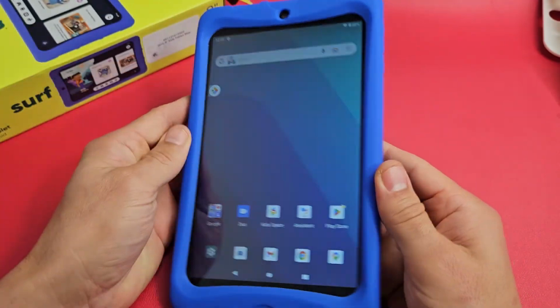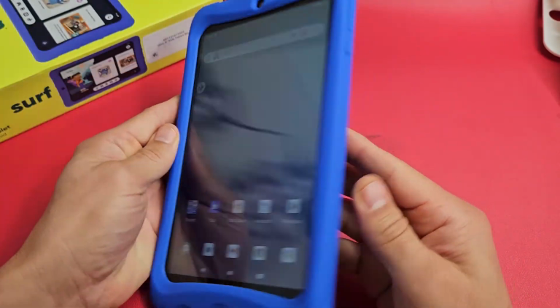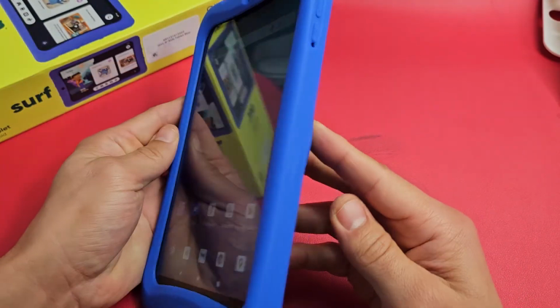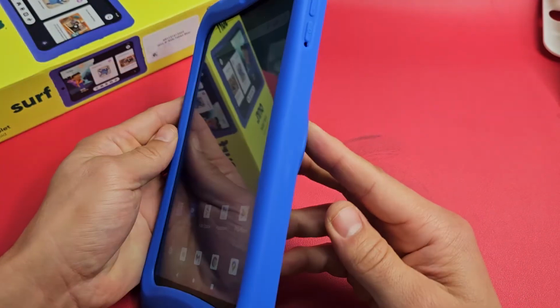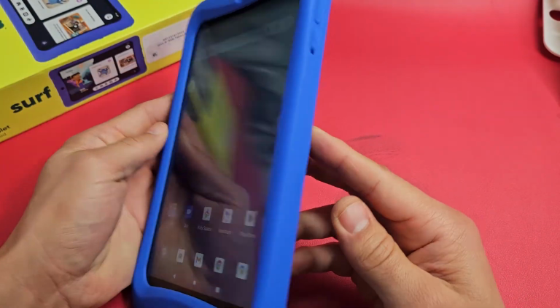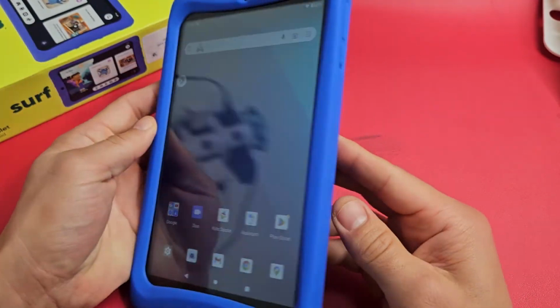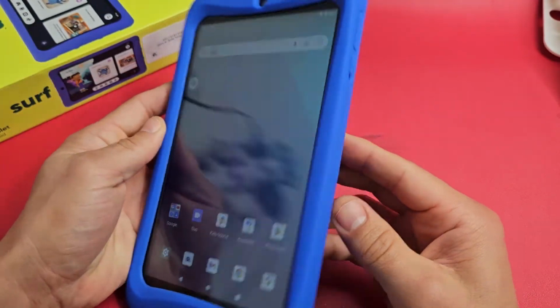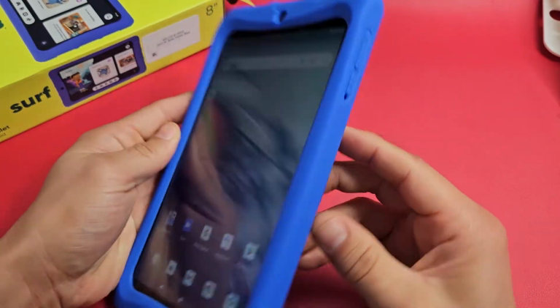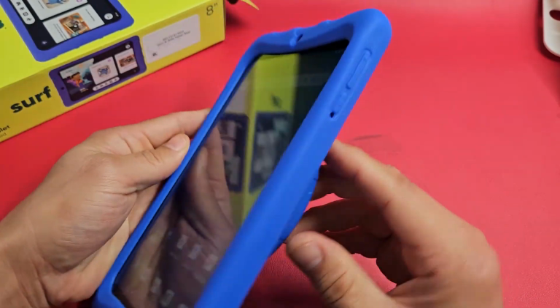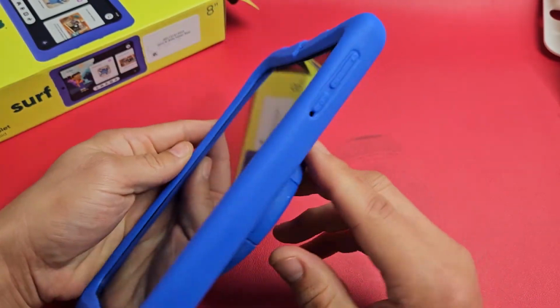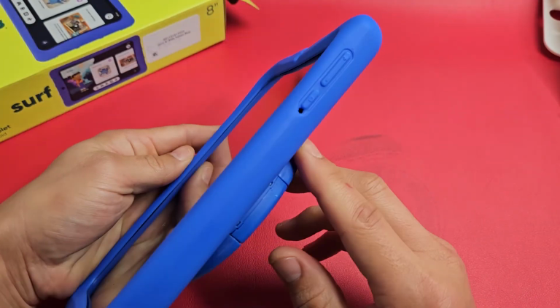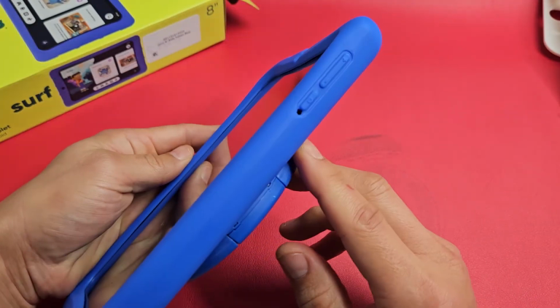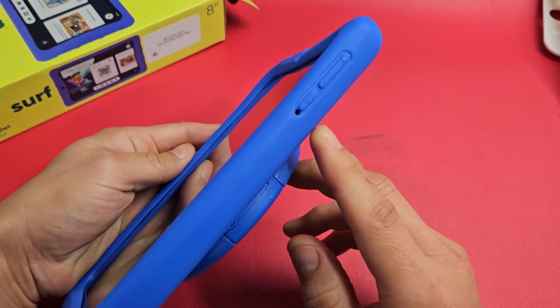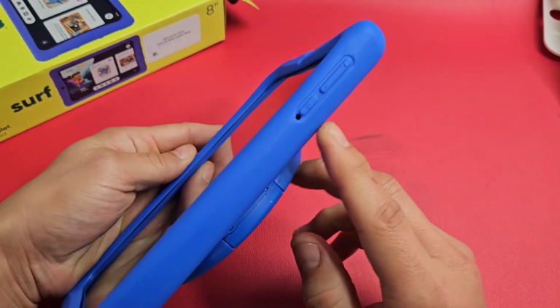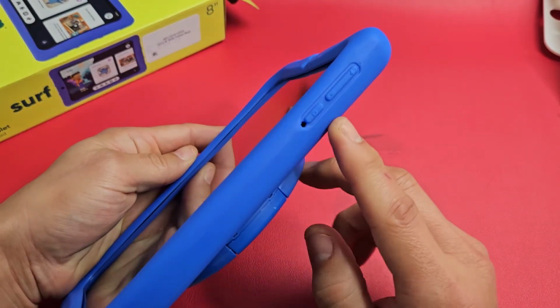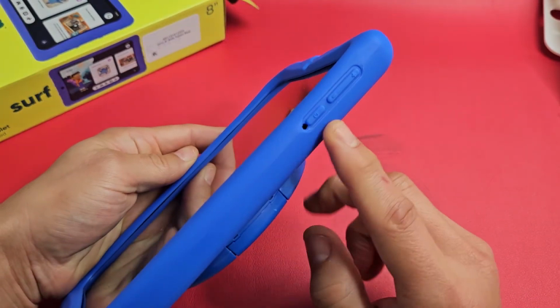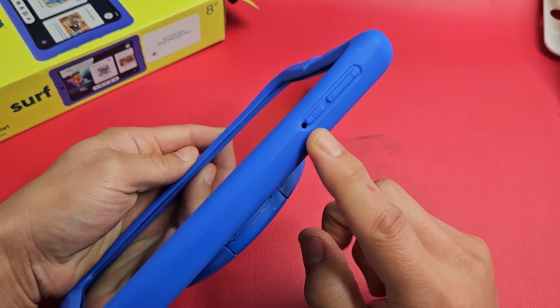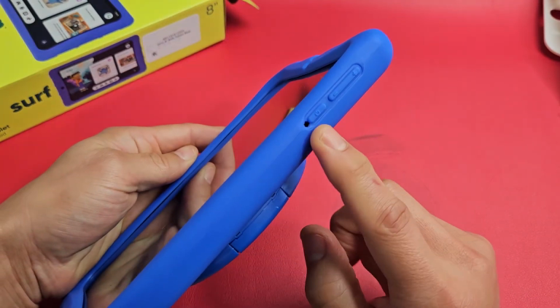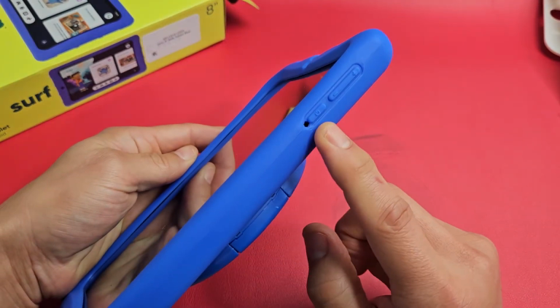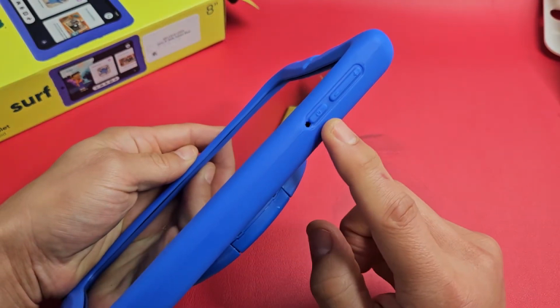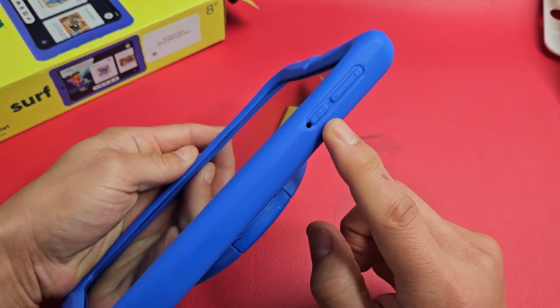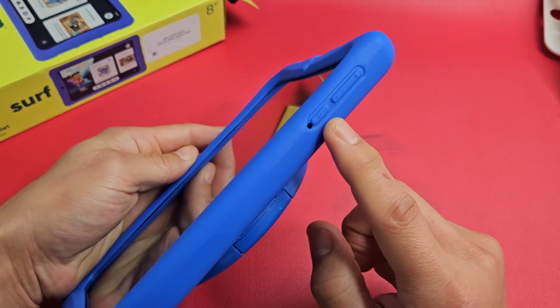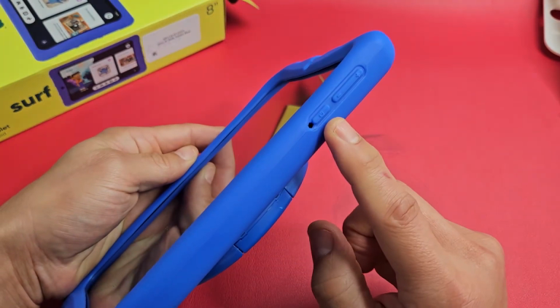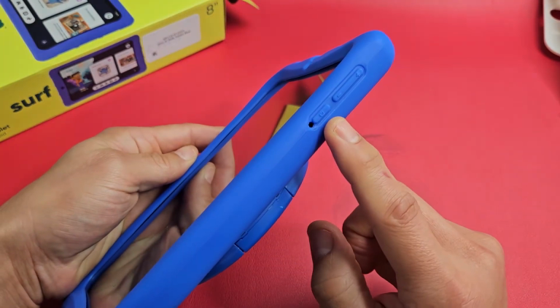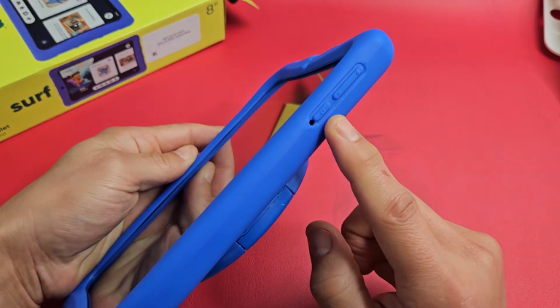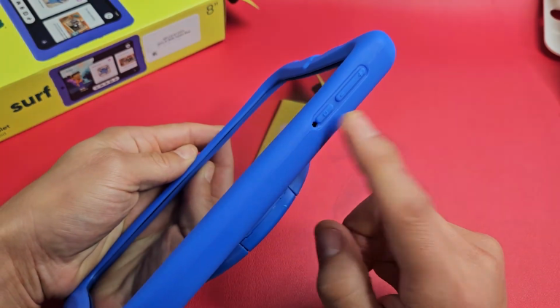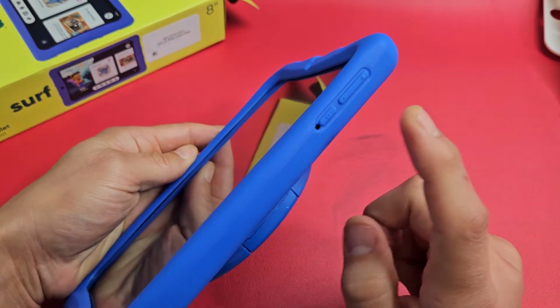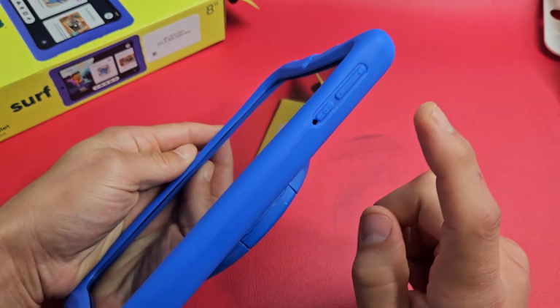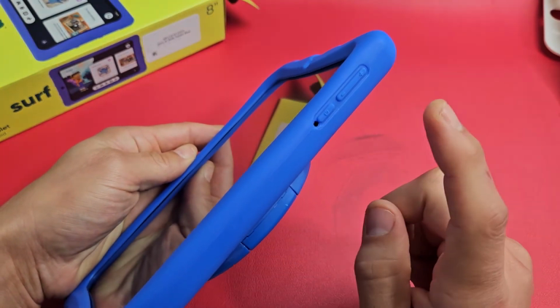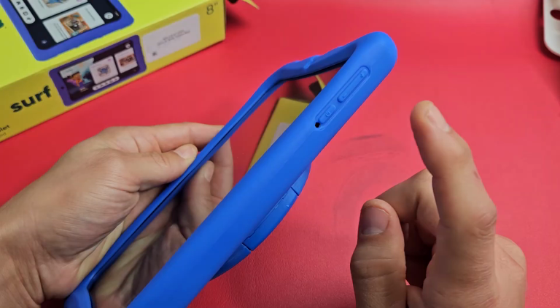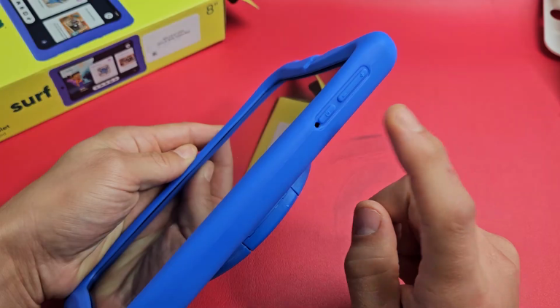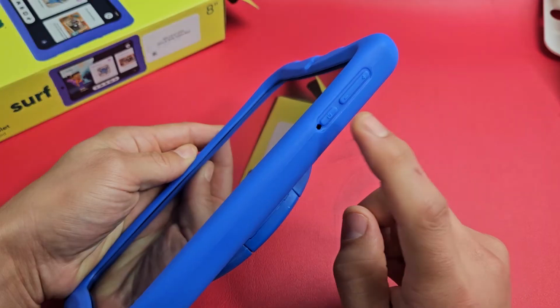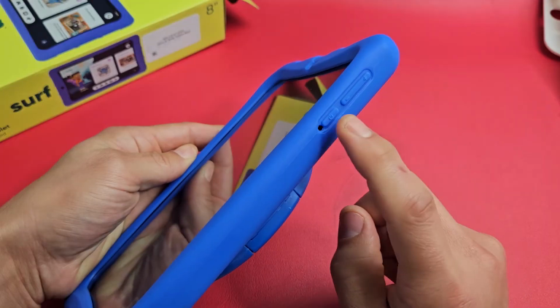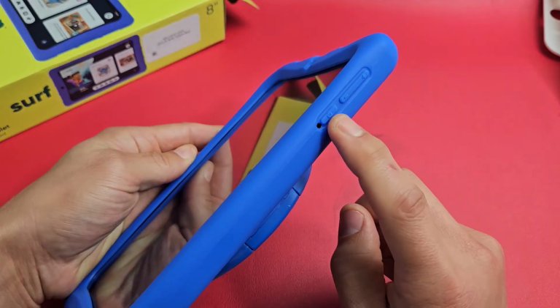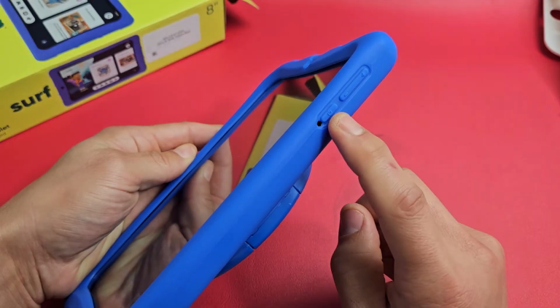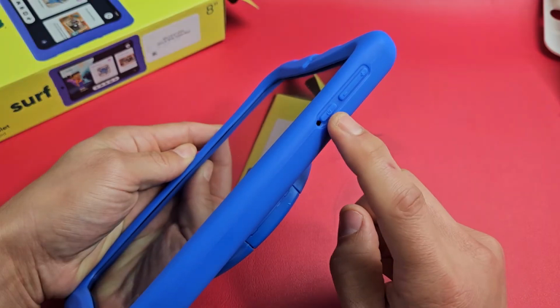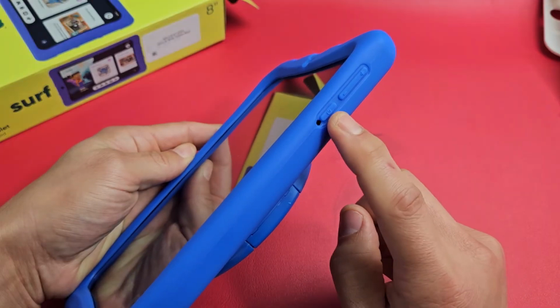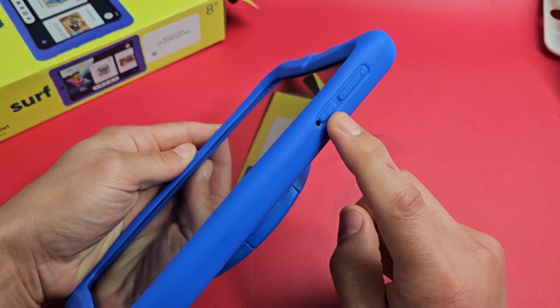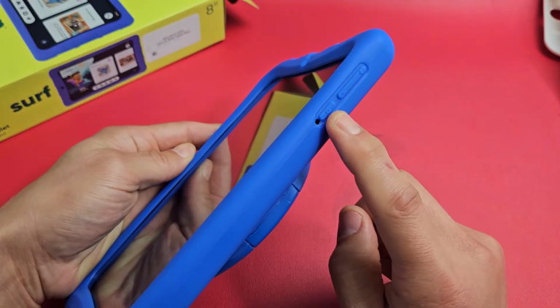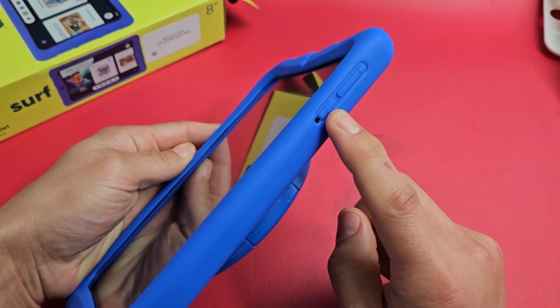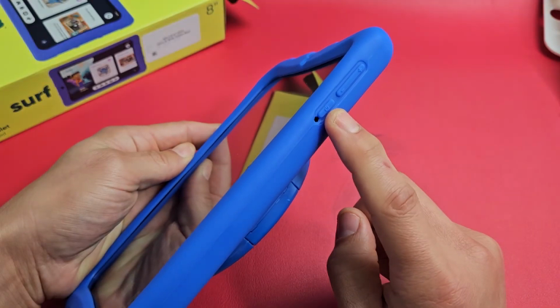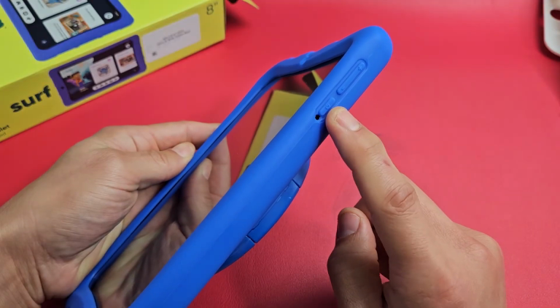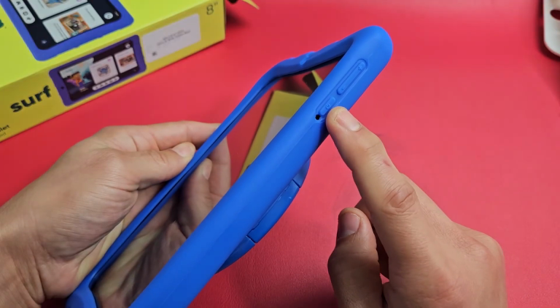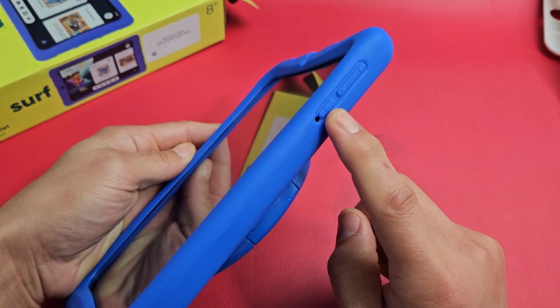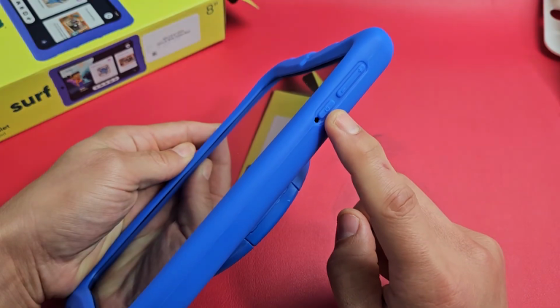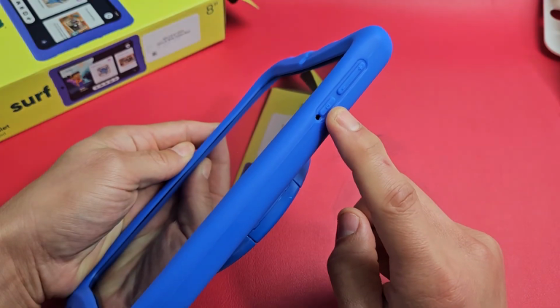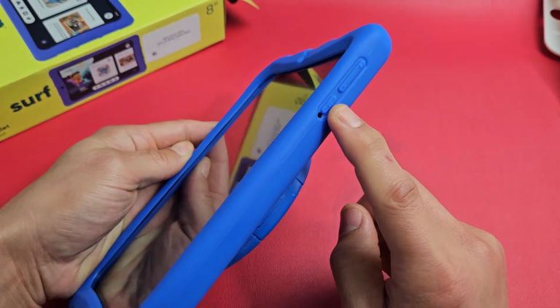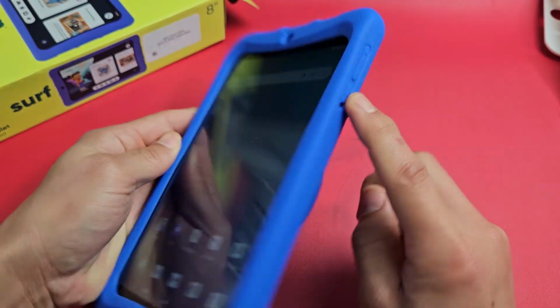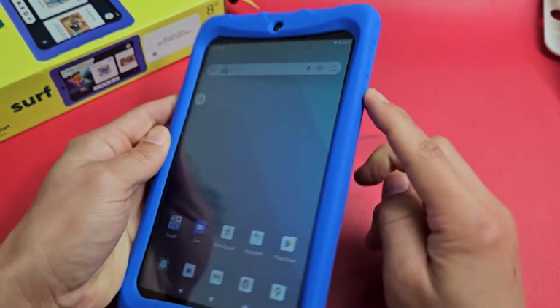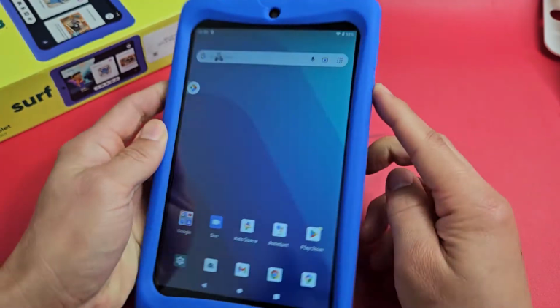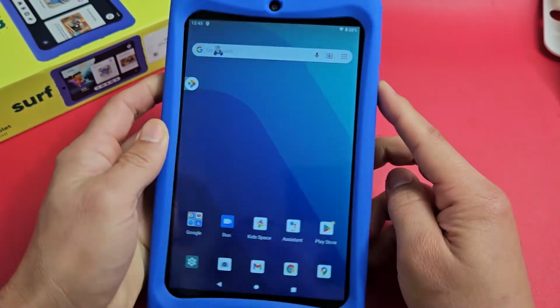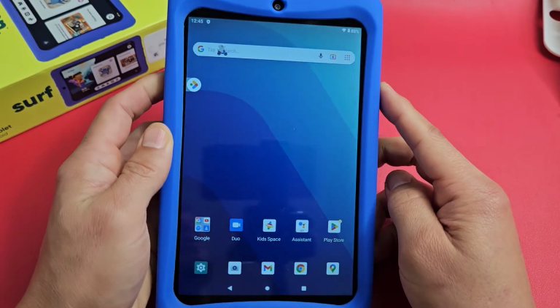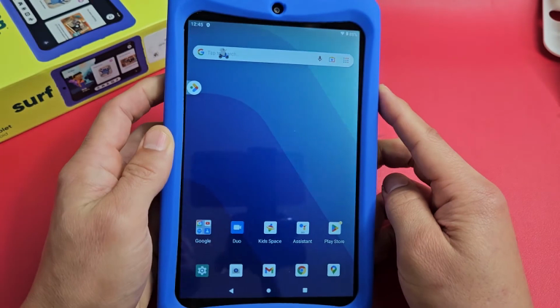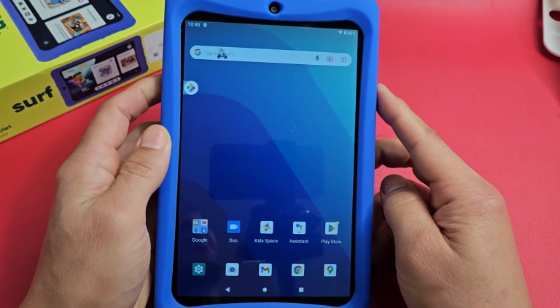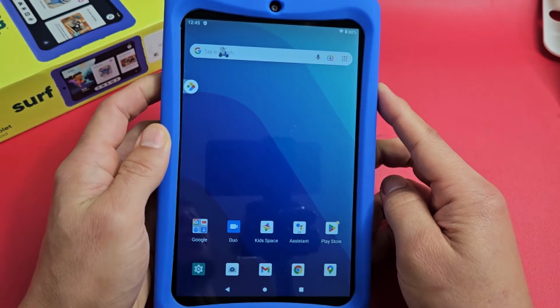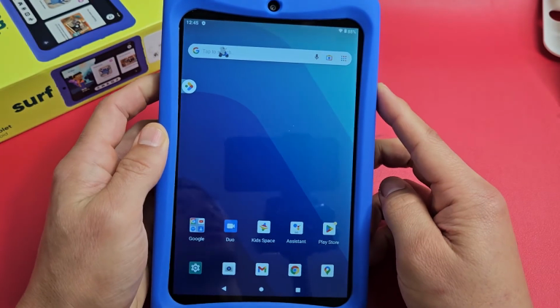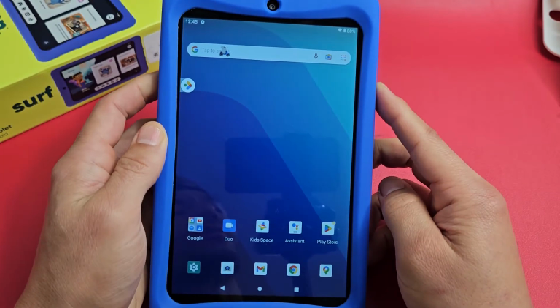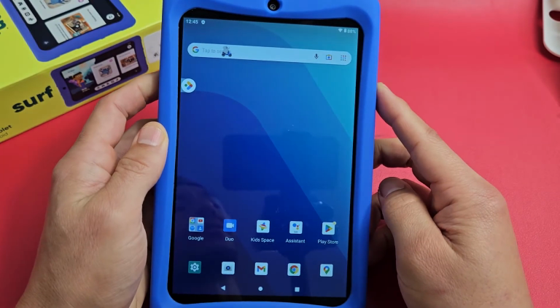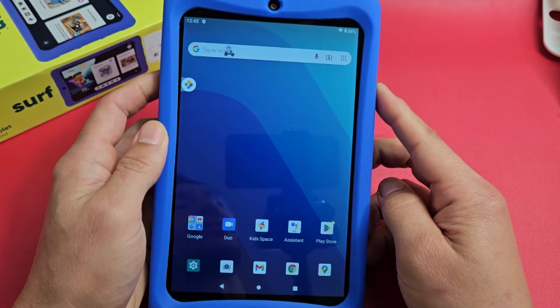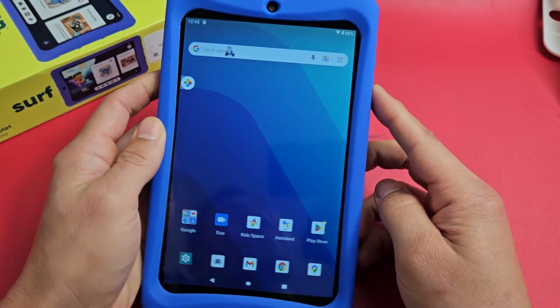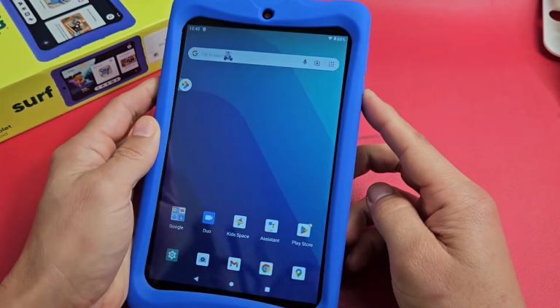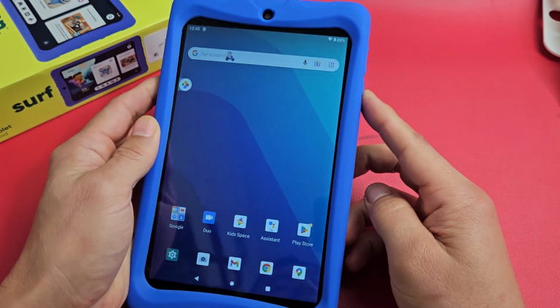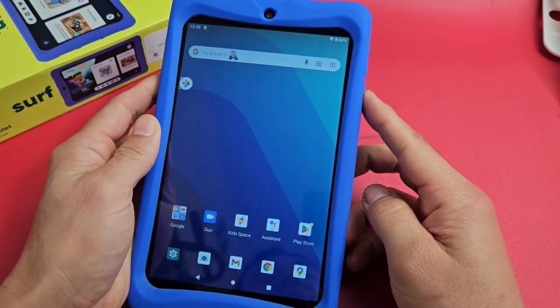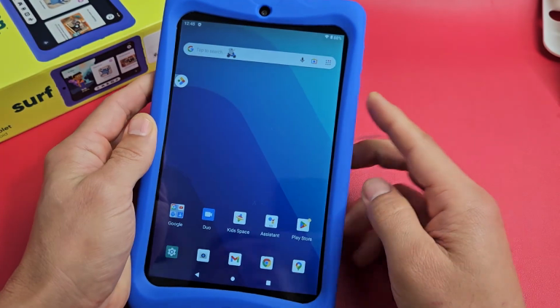Go ahead and locate your power button — my power button is right here. What you want to do is press and hold and don't let go until you see the On logo appear.